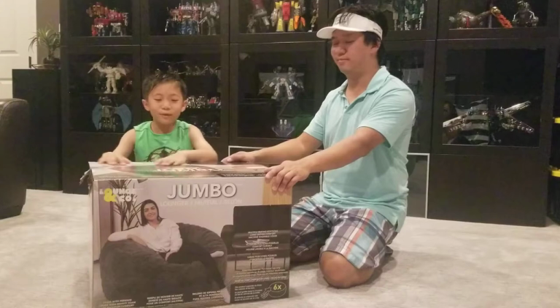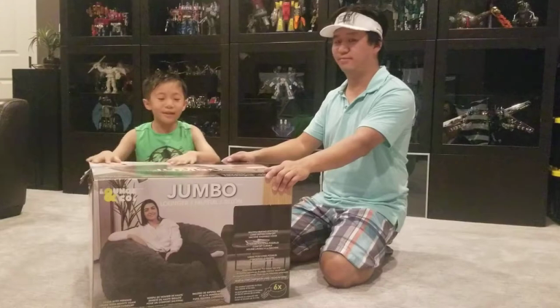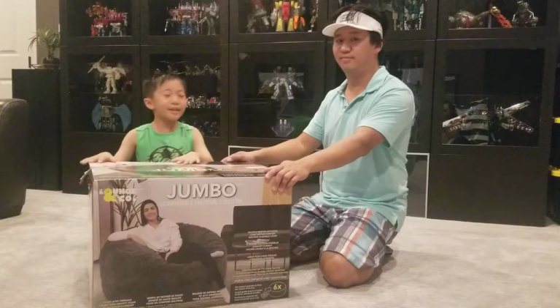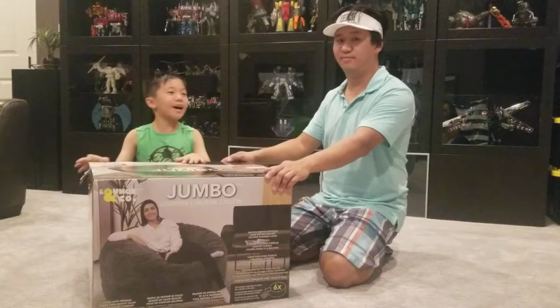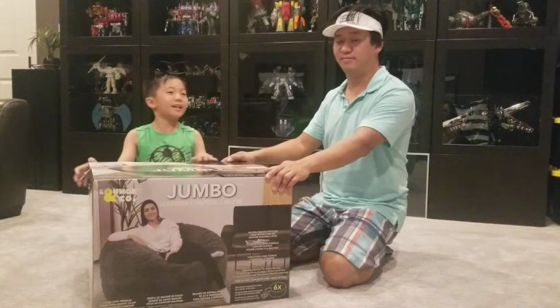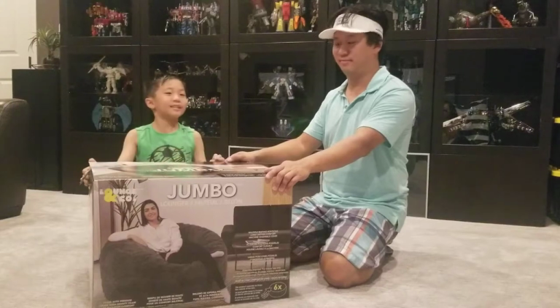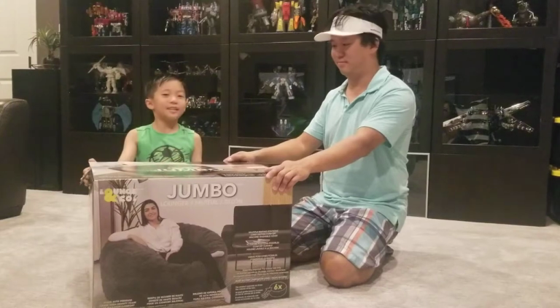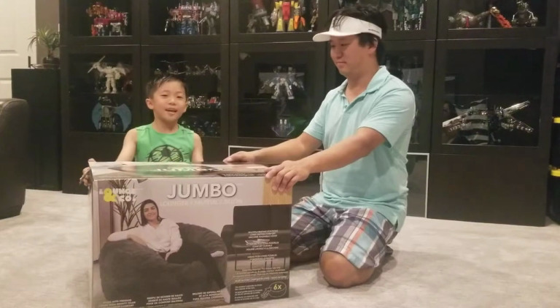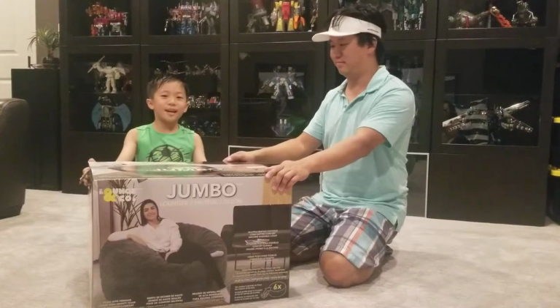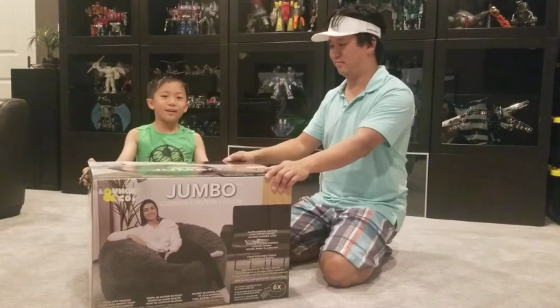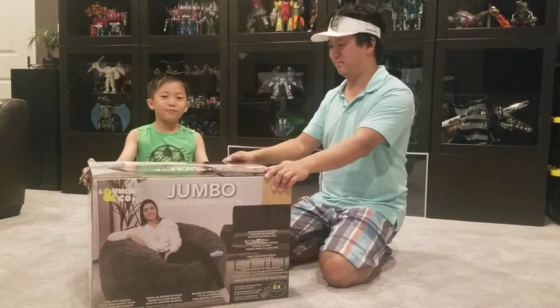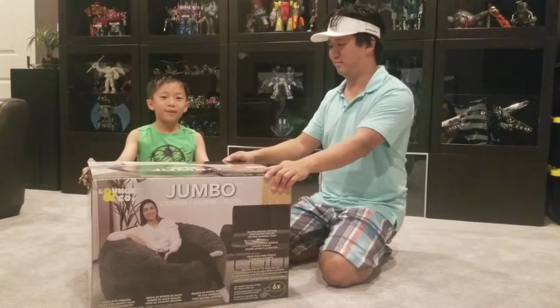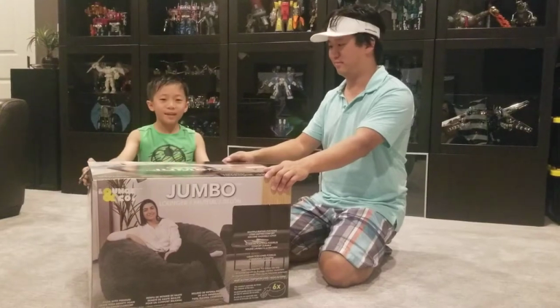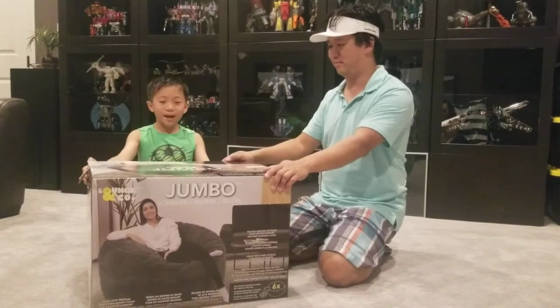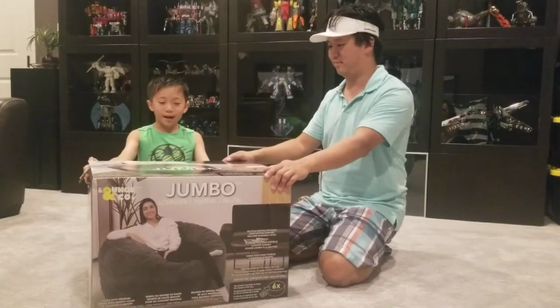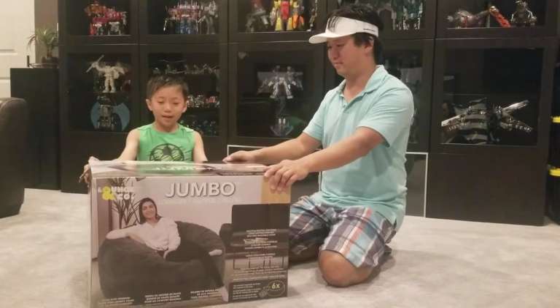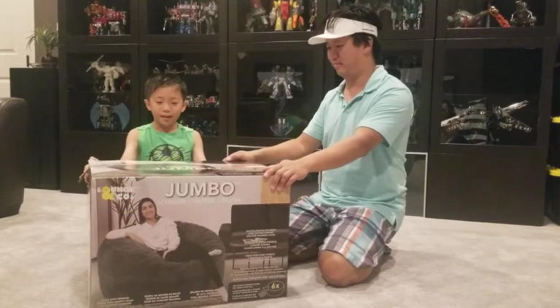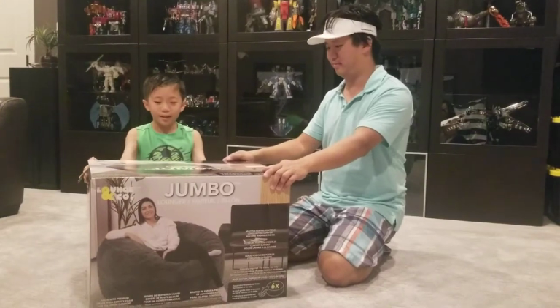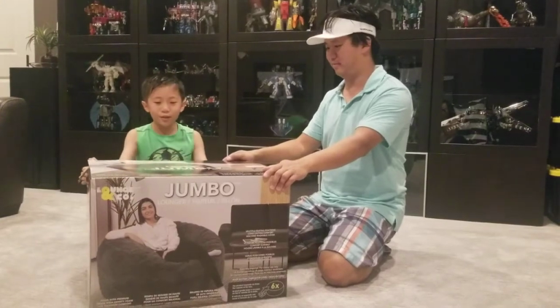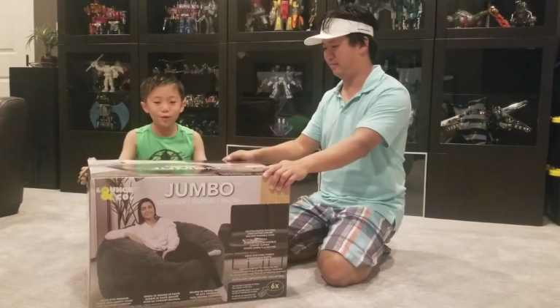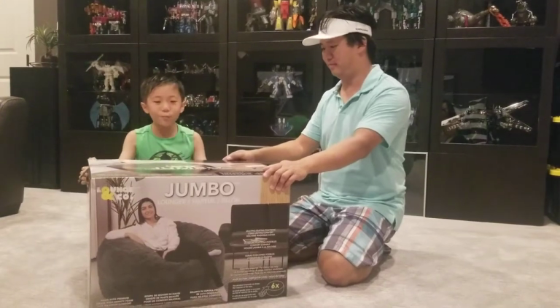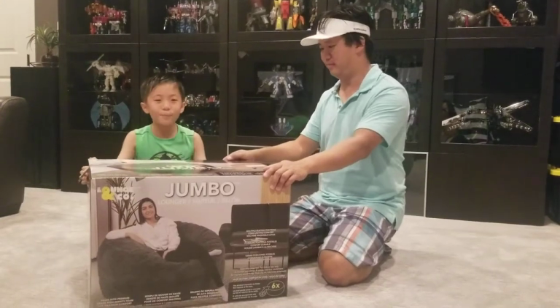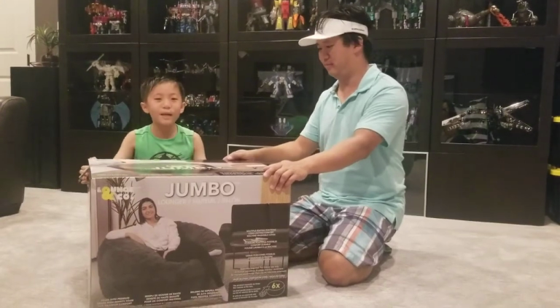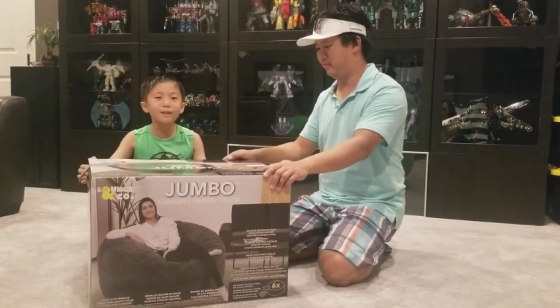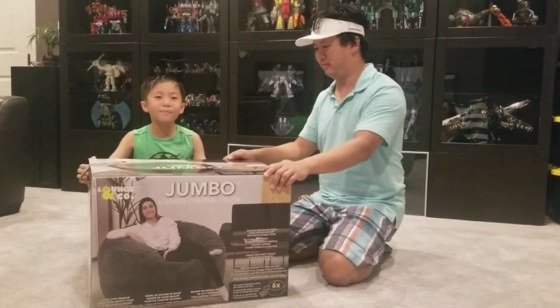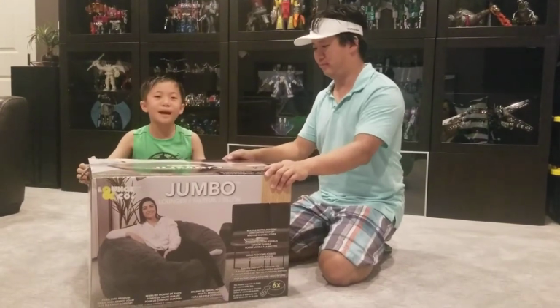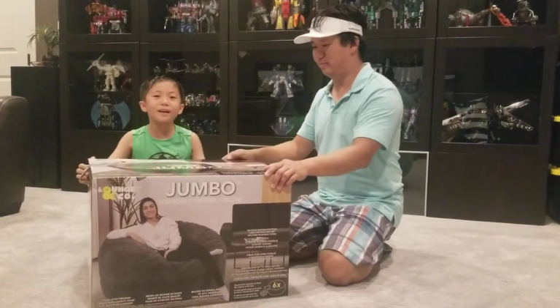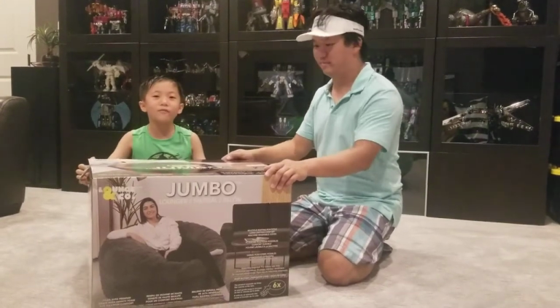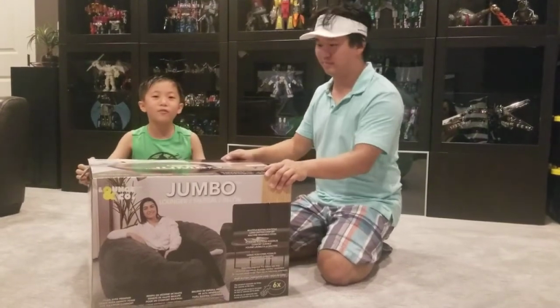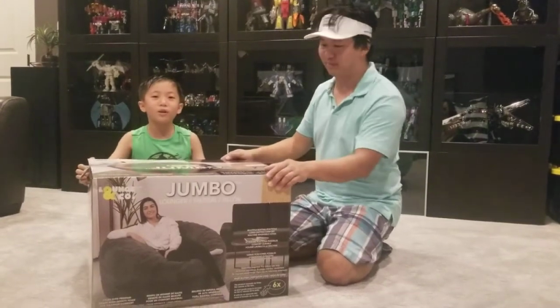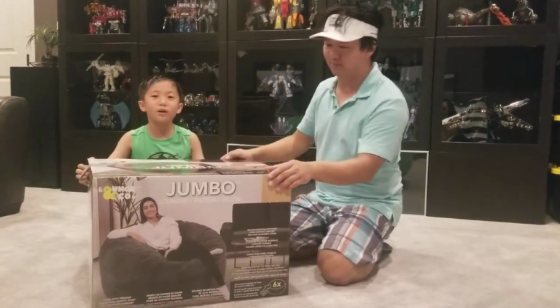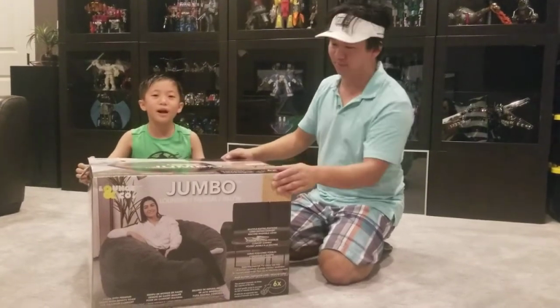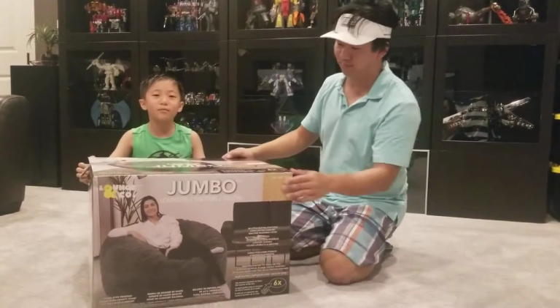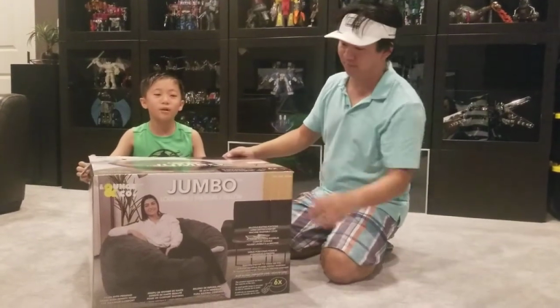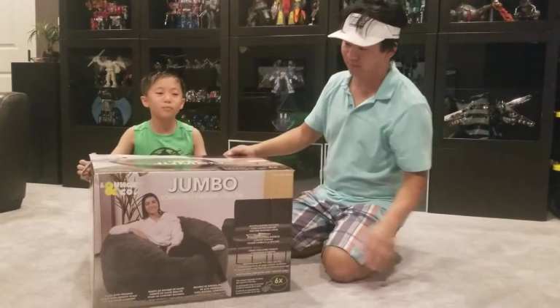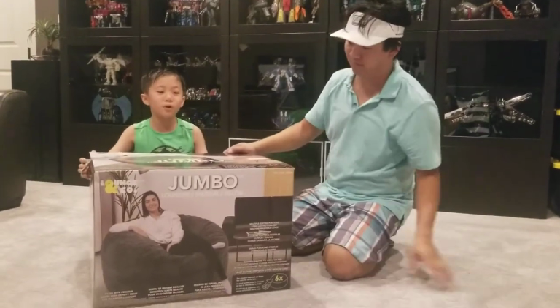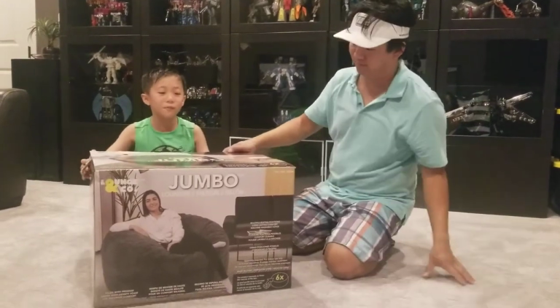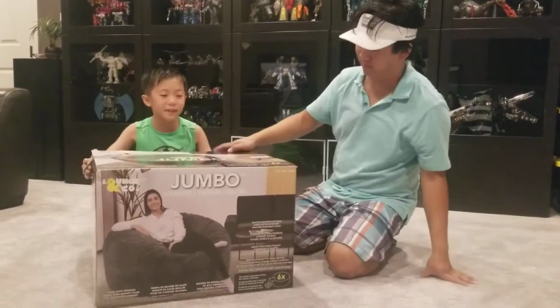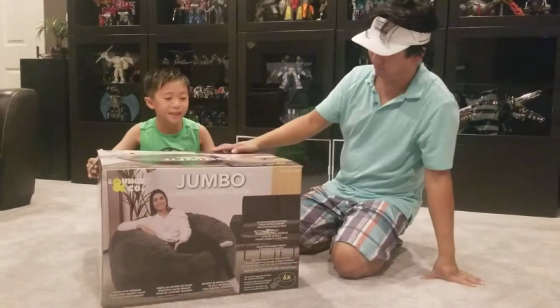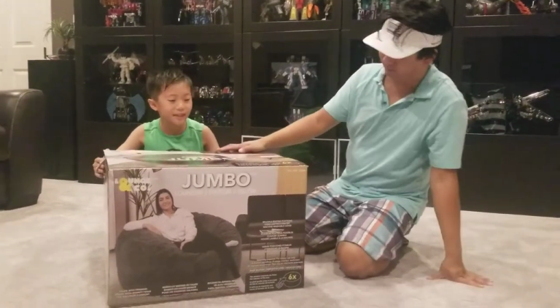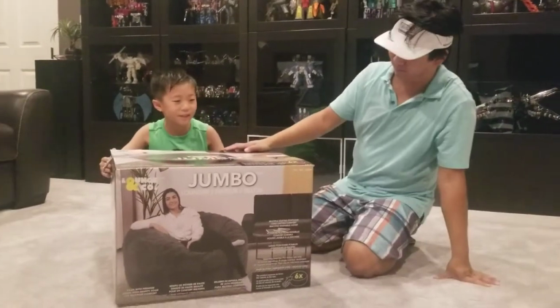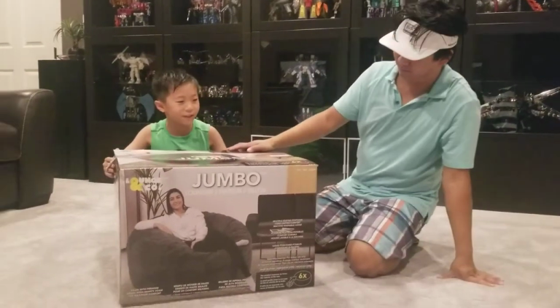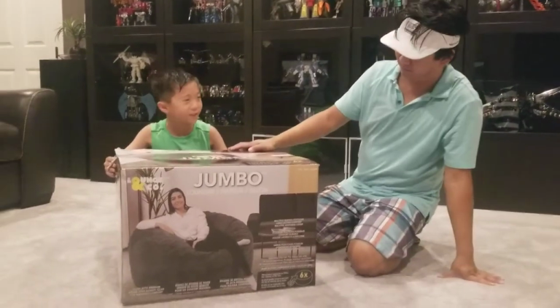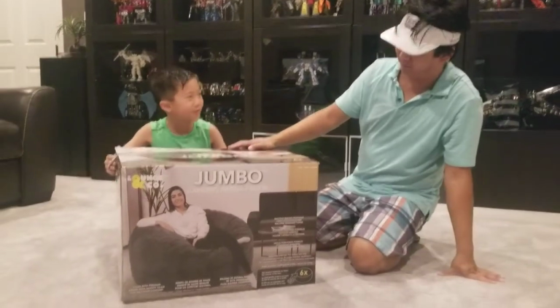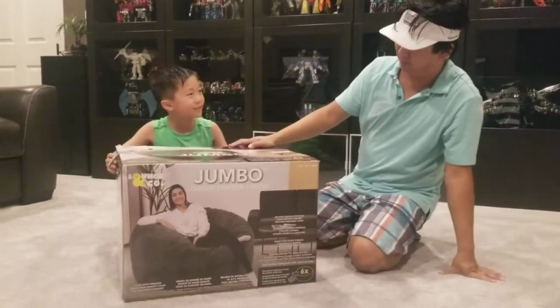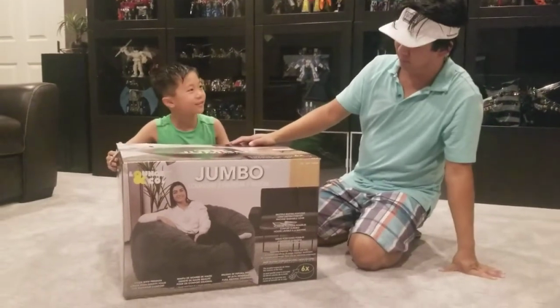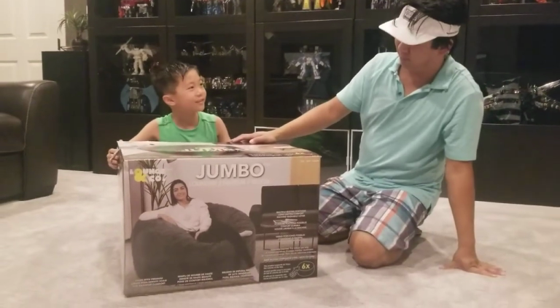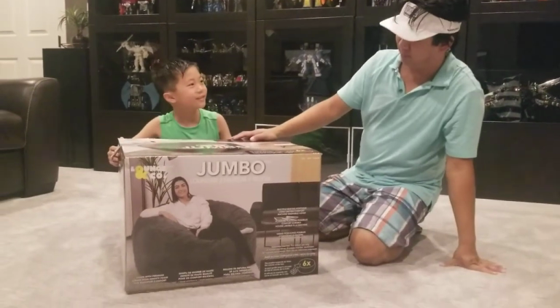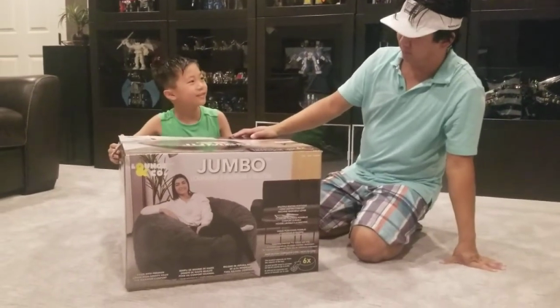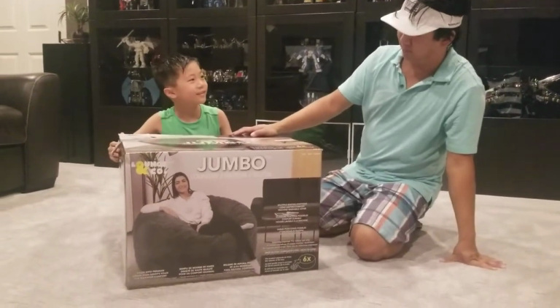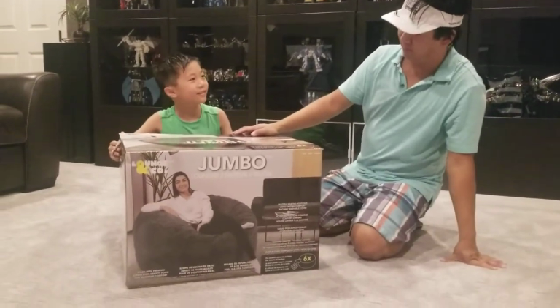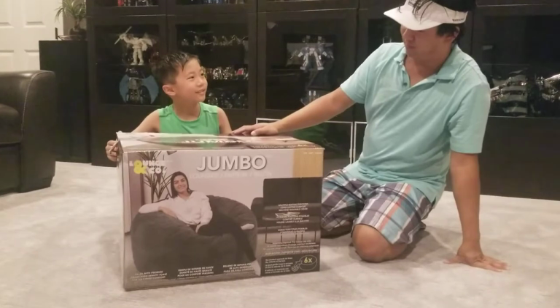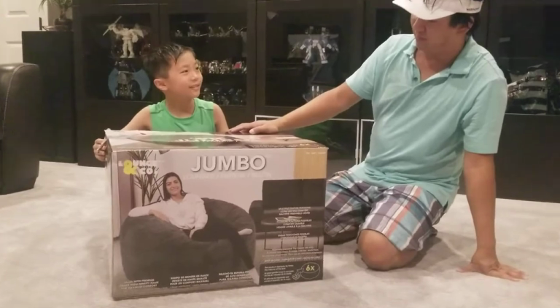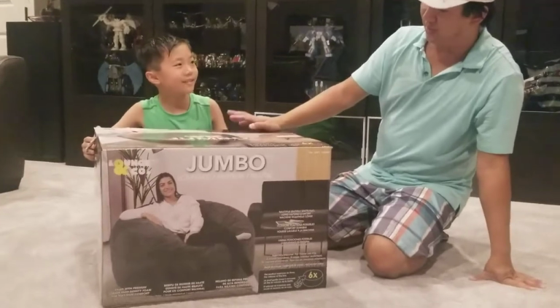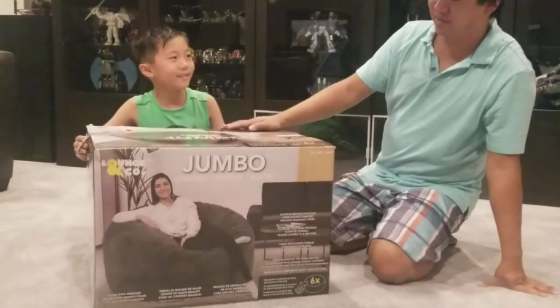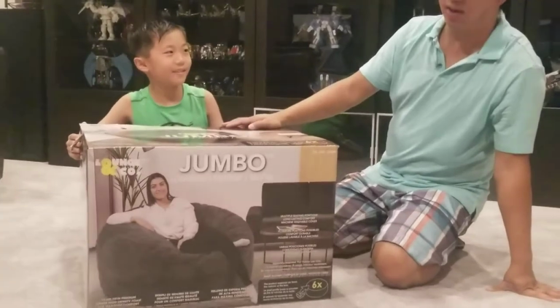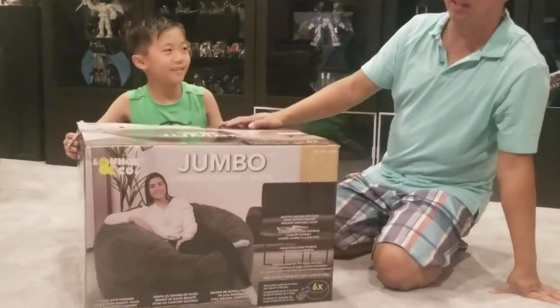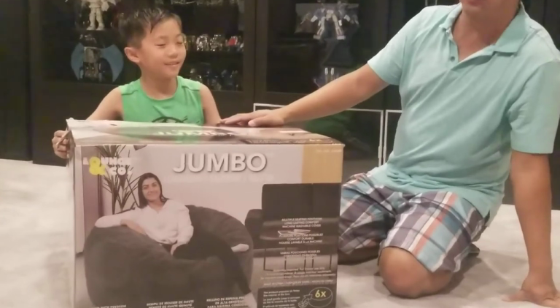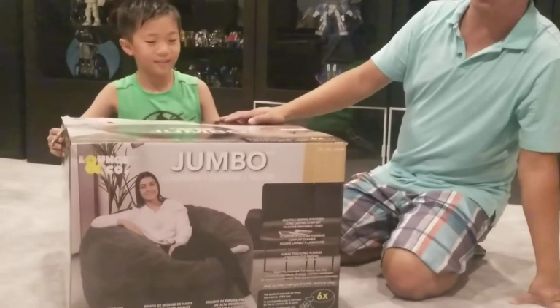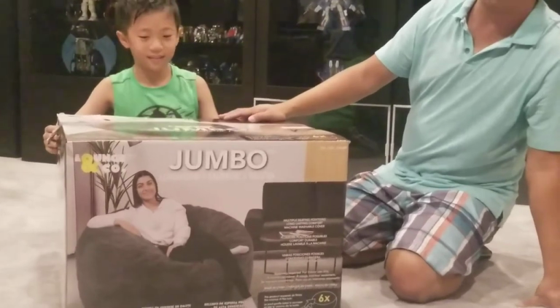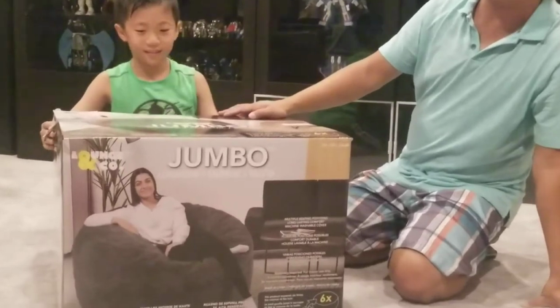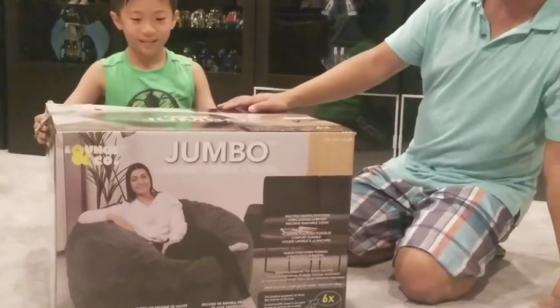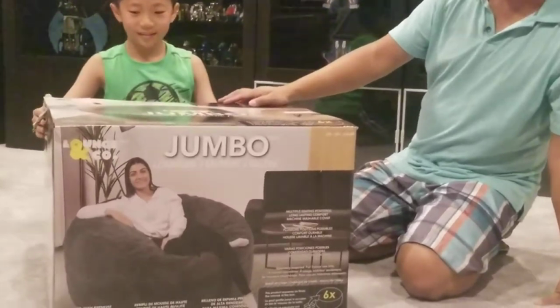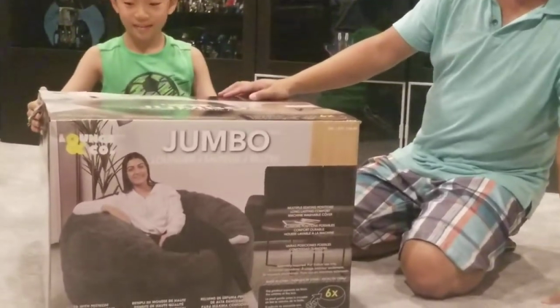What we got today? We got a new bean bag for our movie theater. This is on sale at Costco.